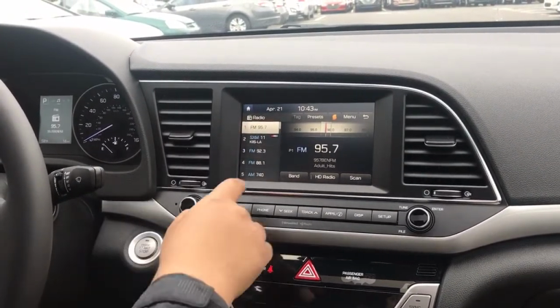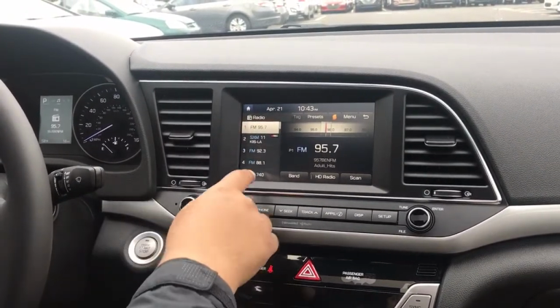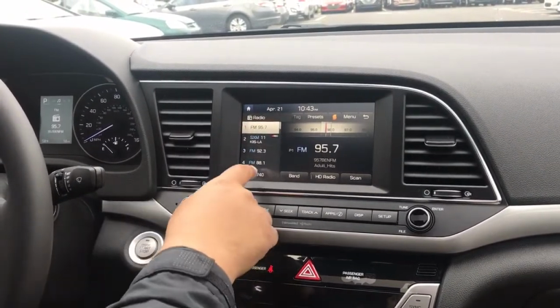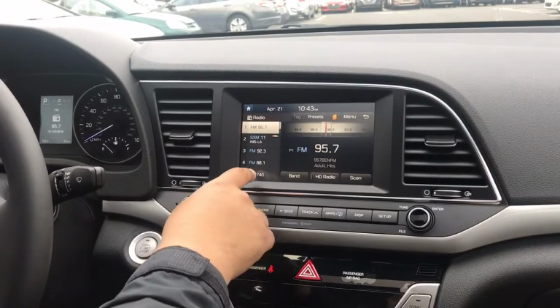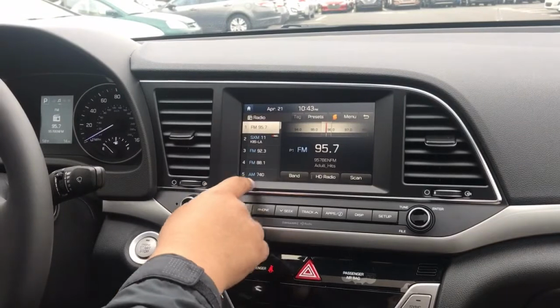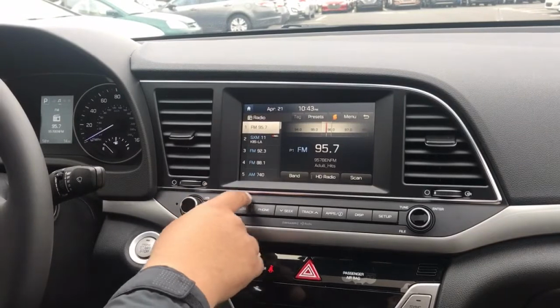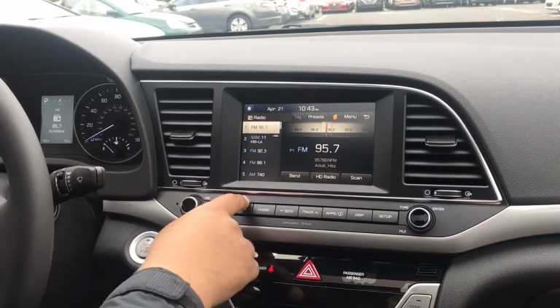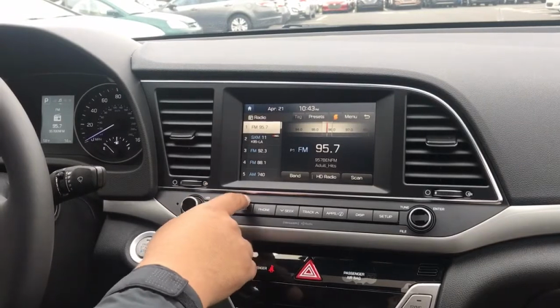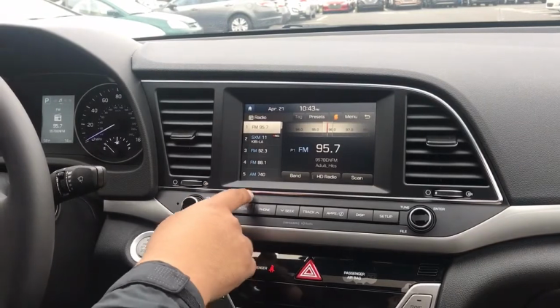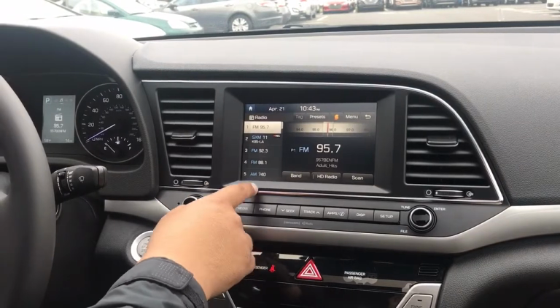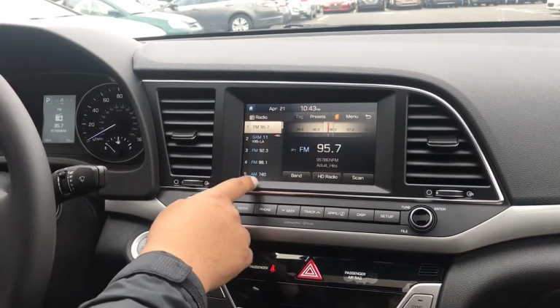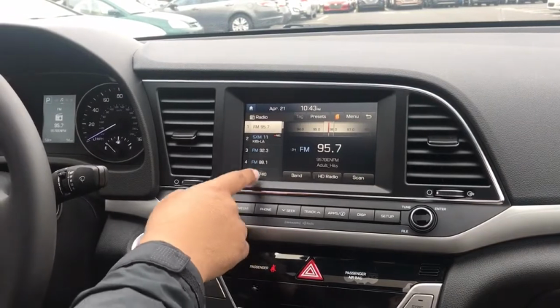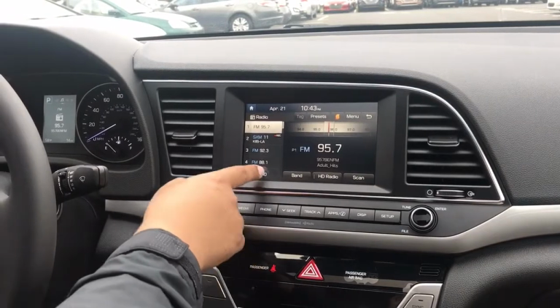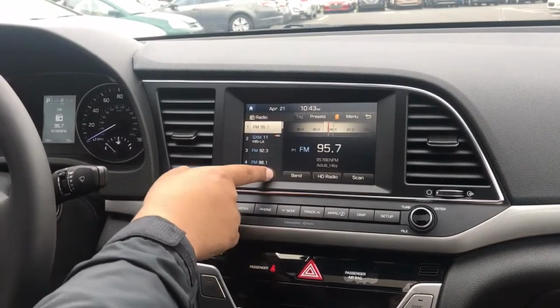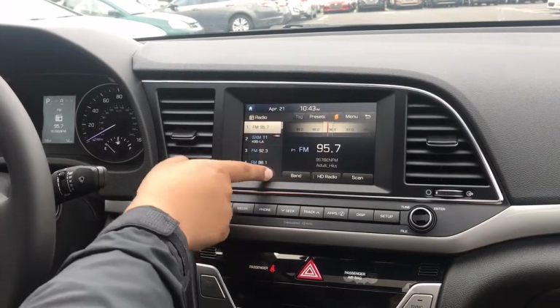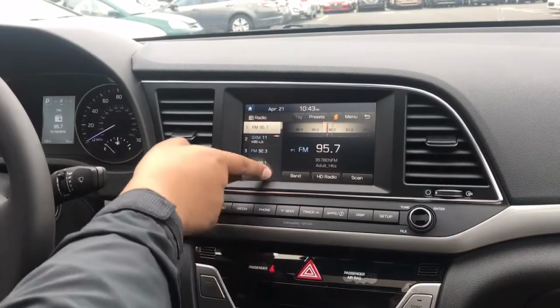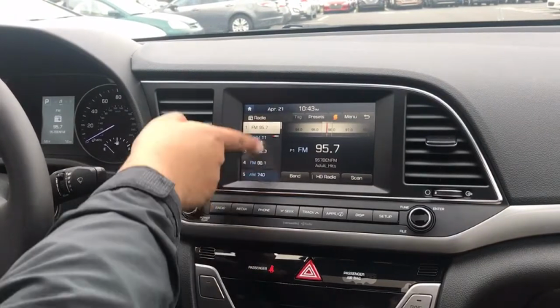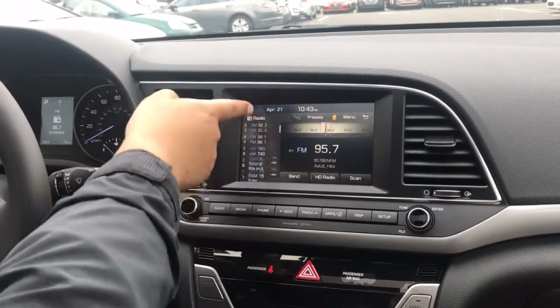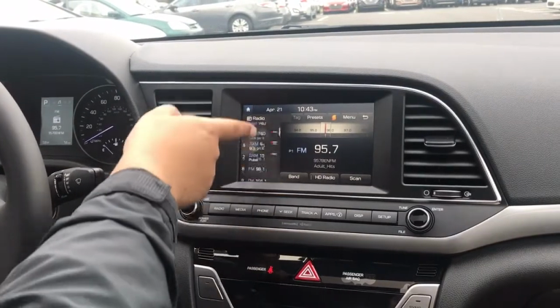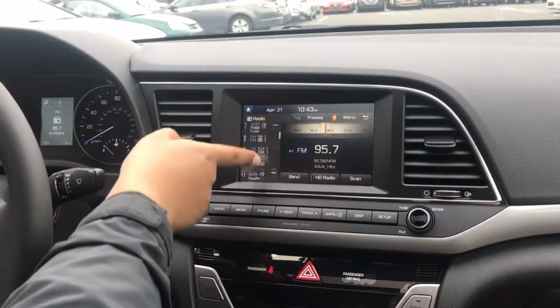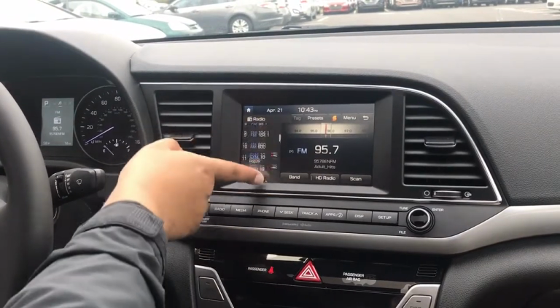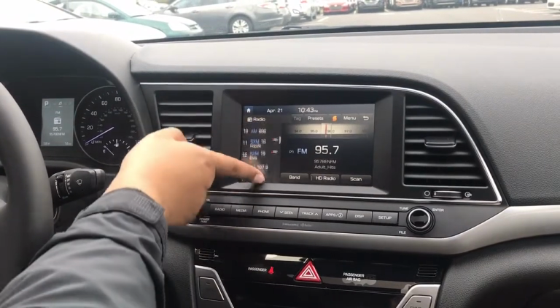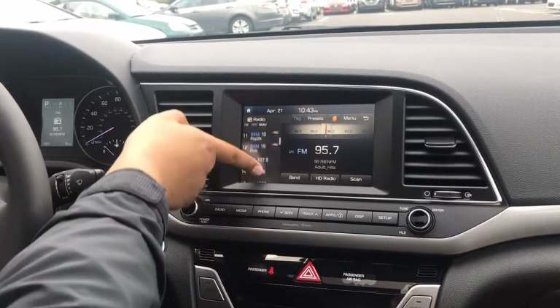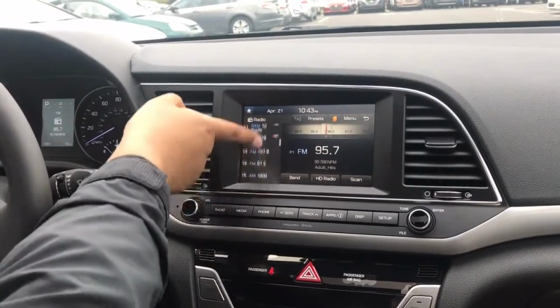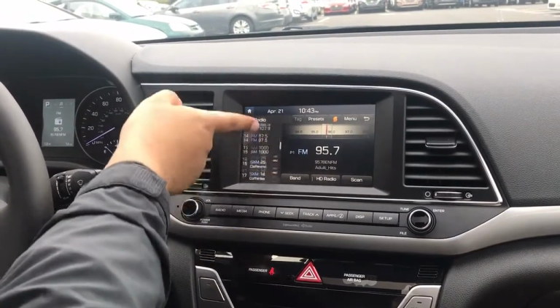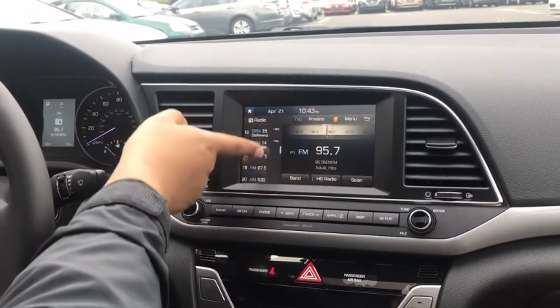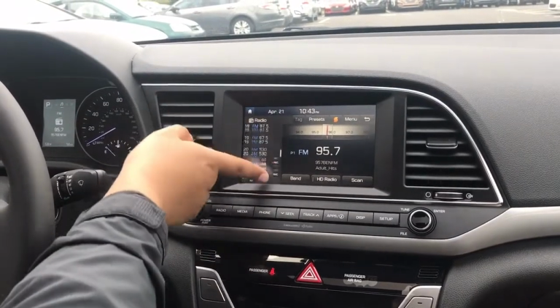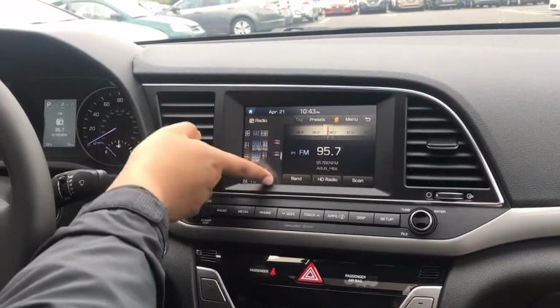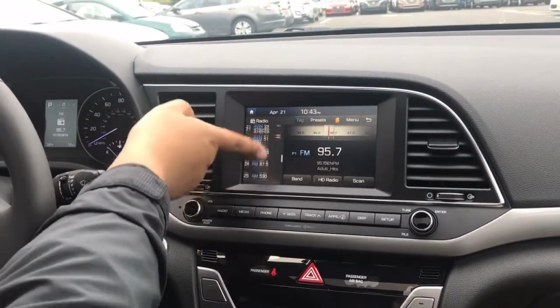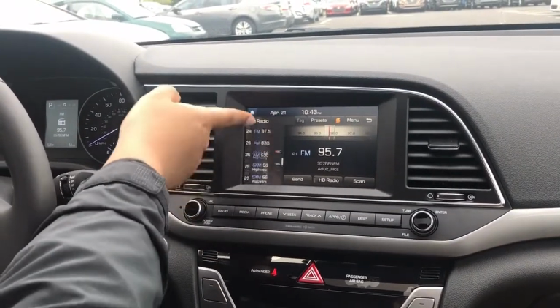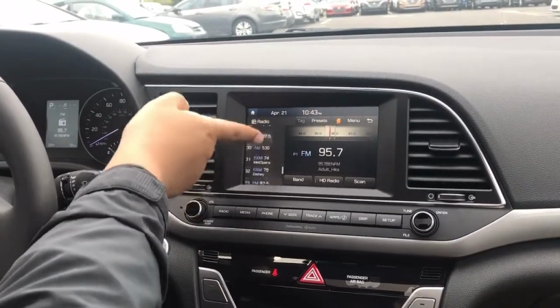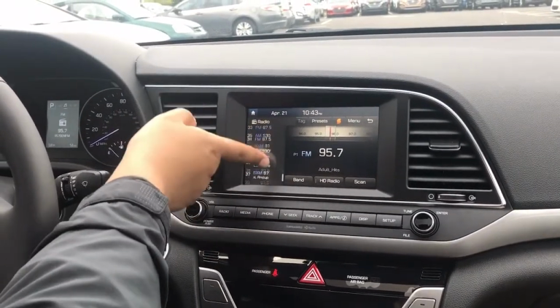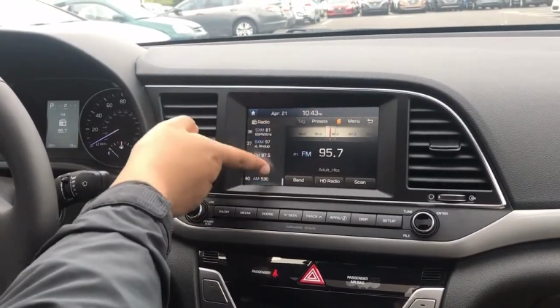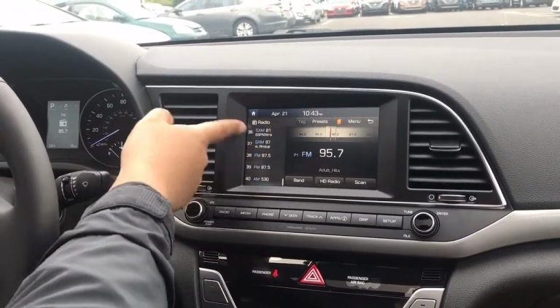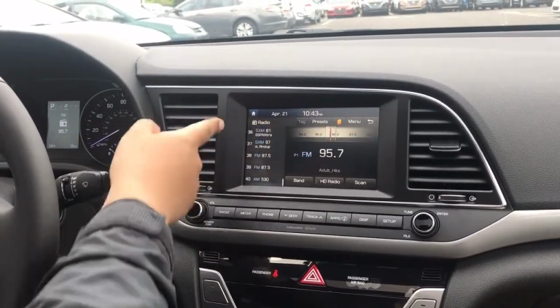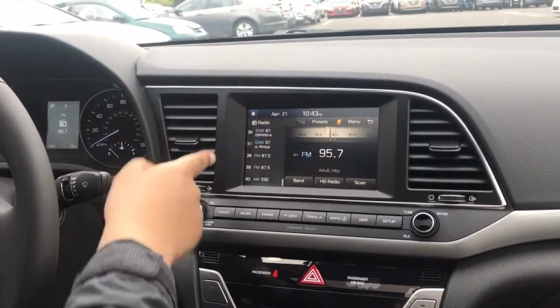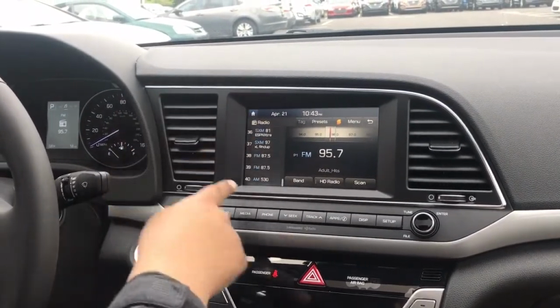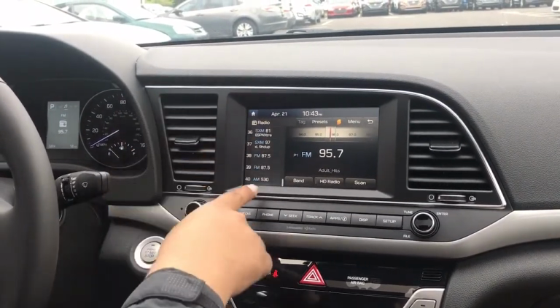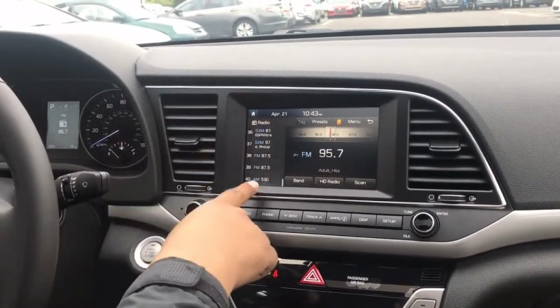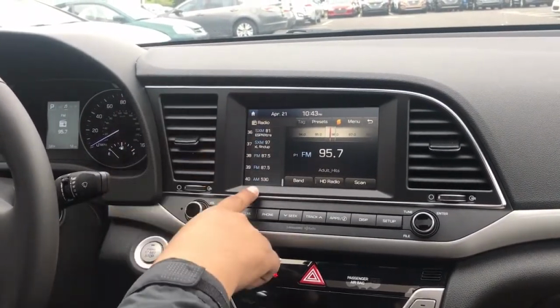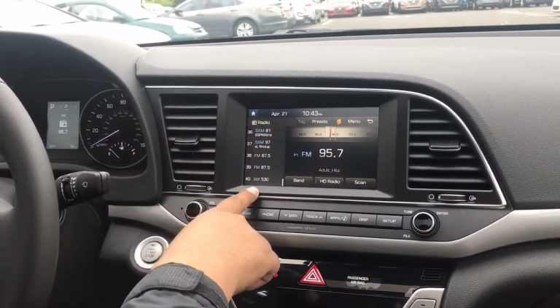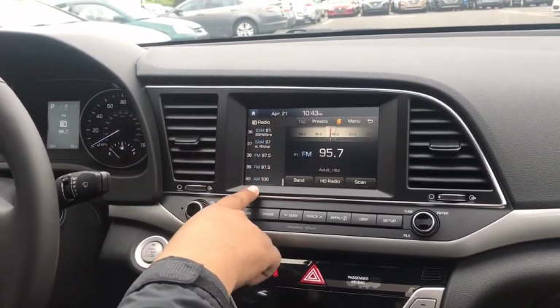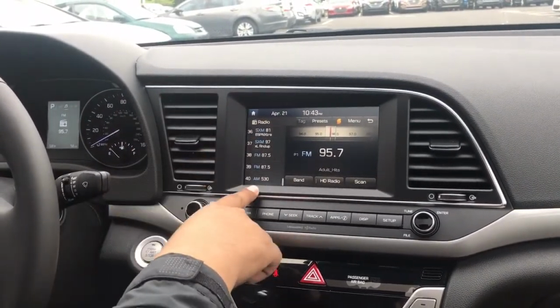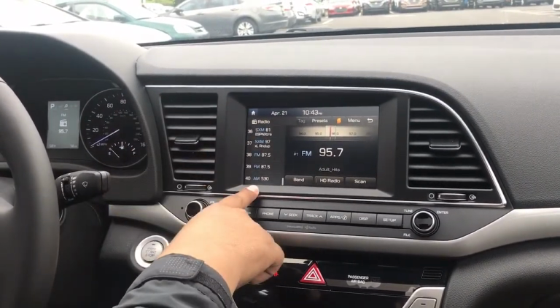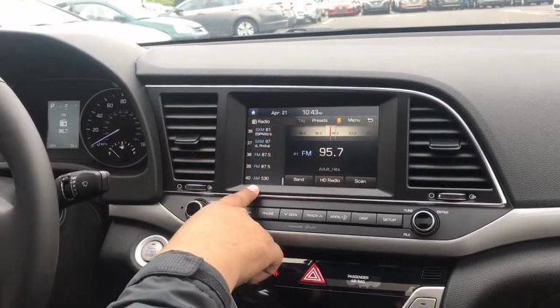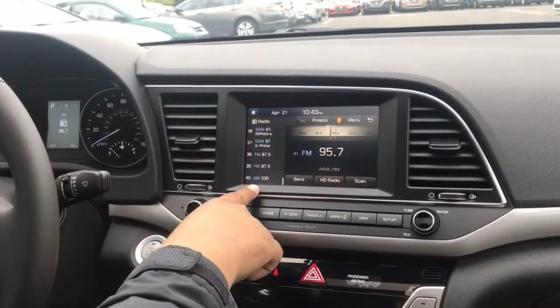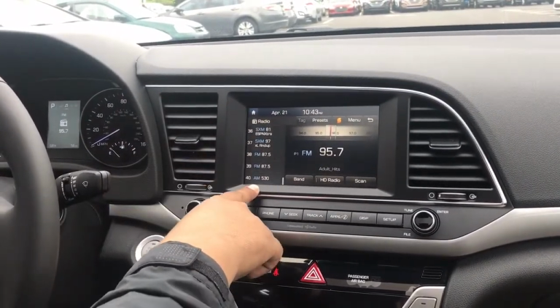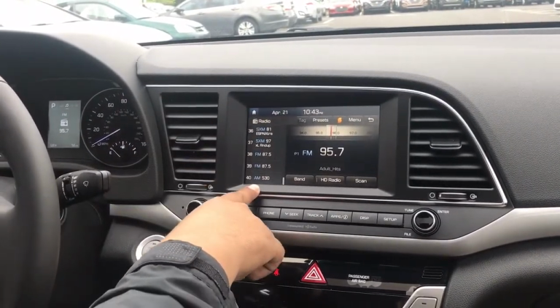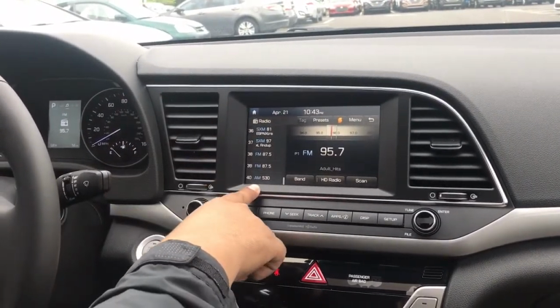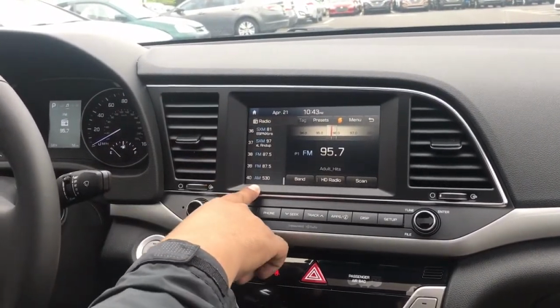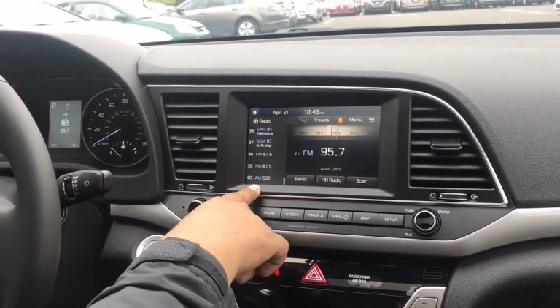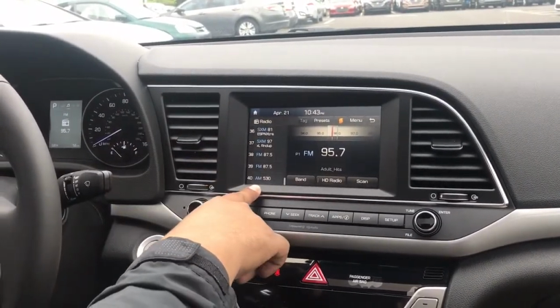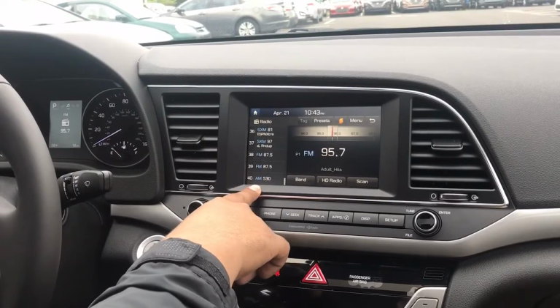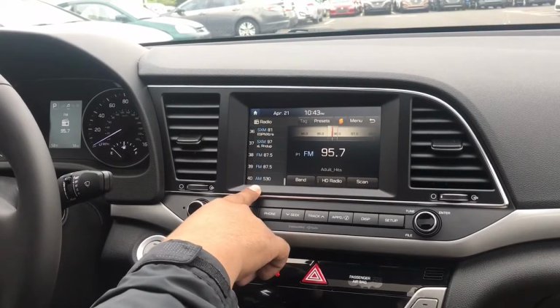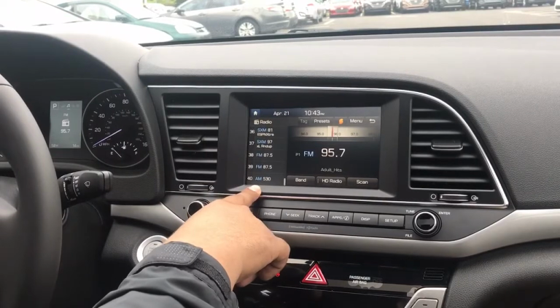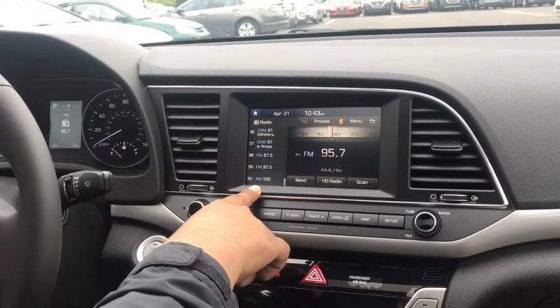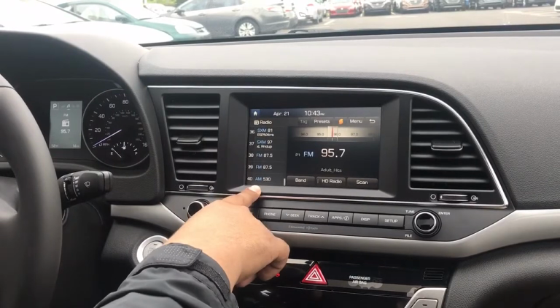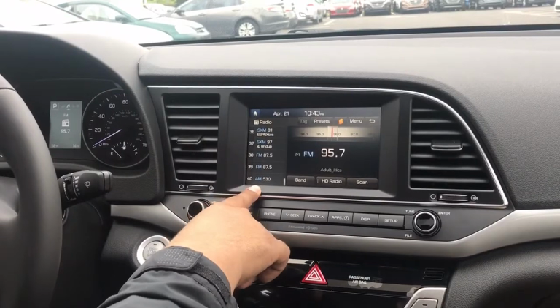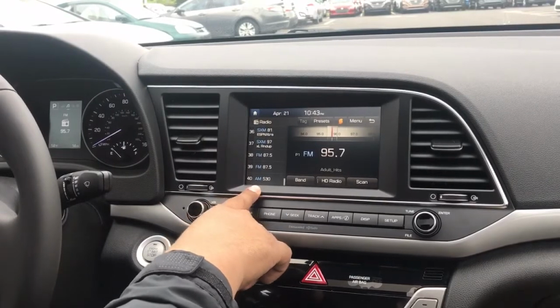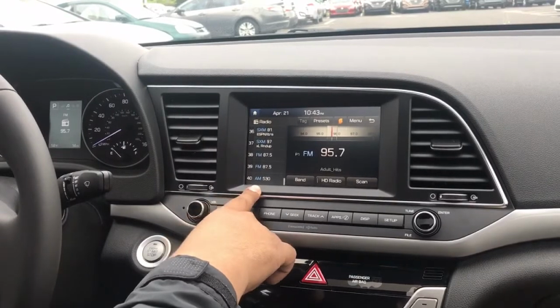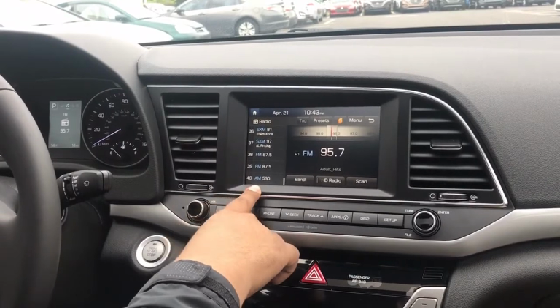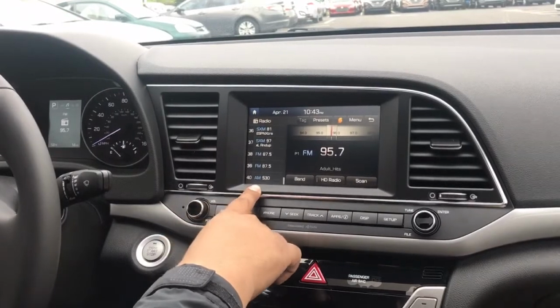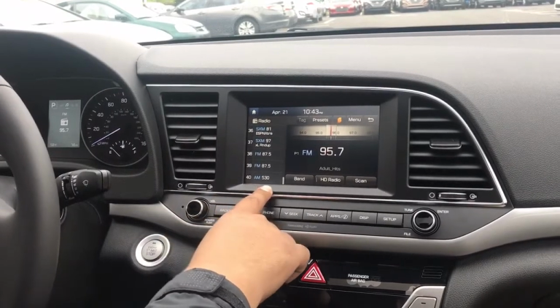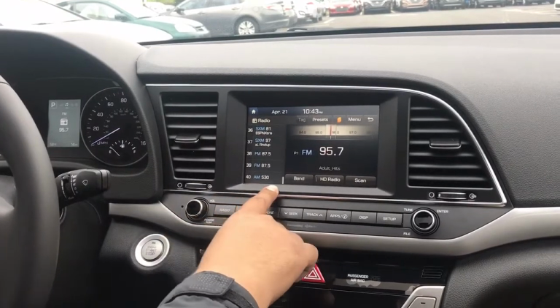Now the nice thing about the Elantra is you actually have up to 40 presets to be able to save, and that includes AM, FM, and satellite radio.